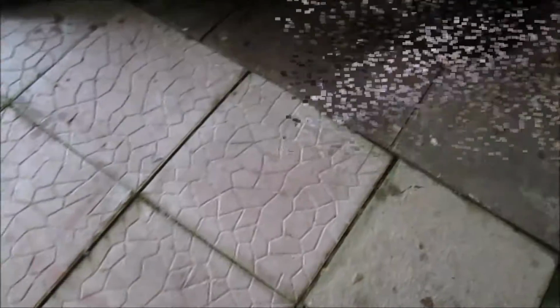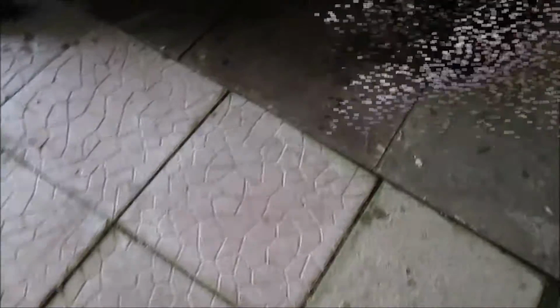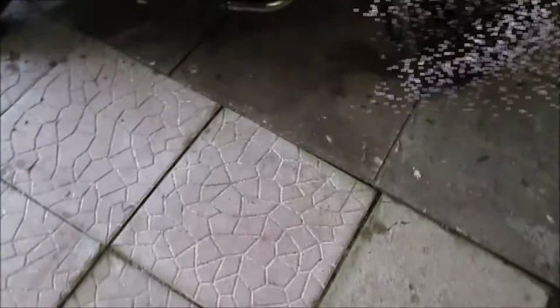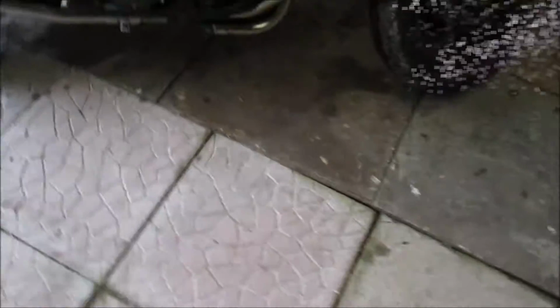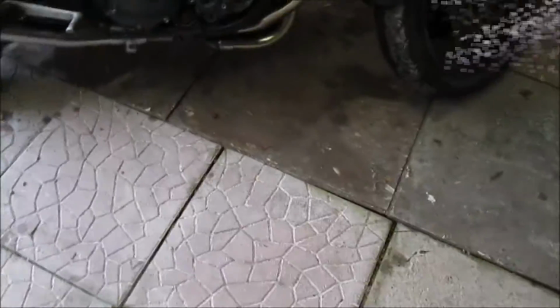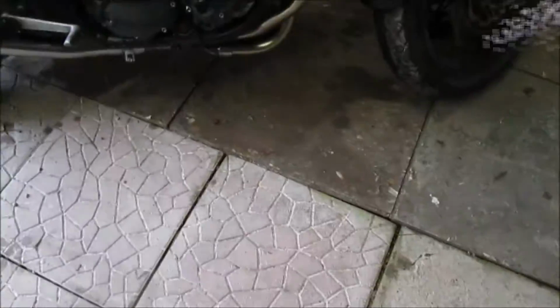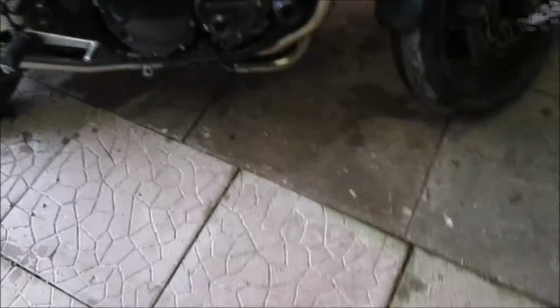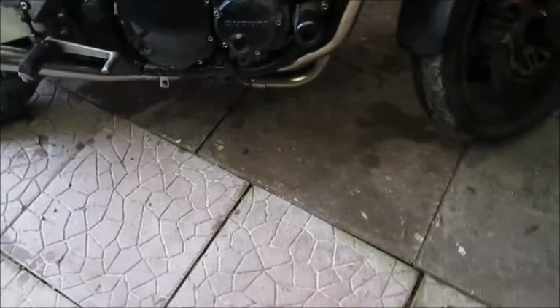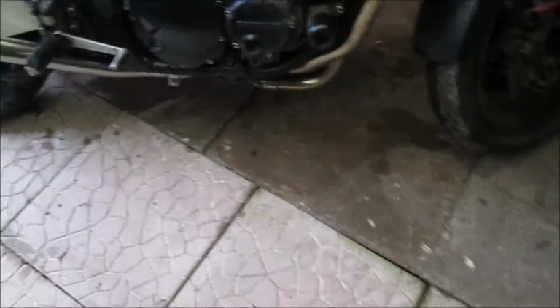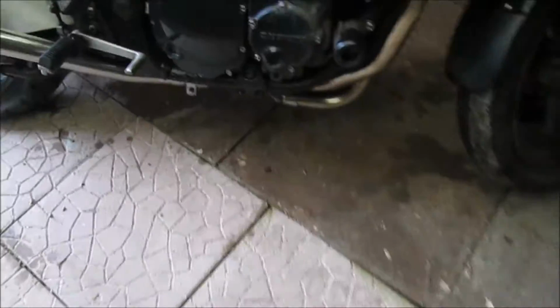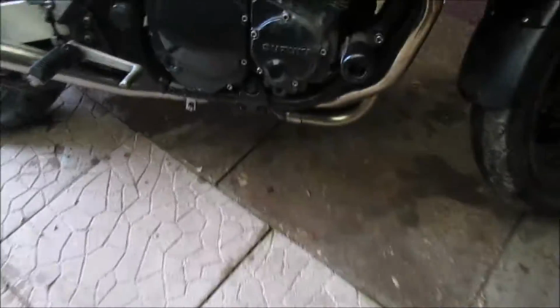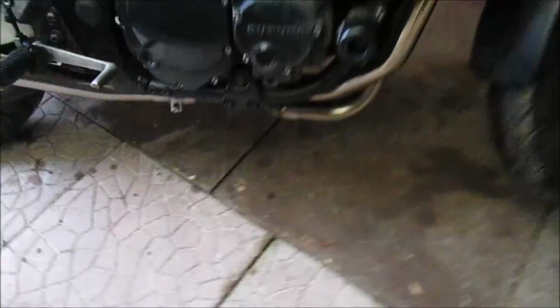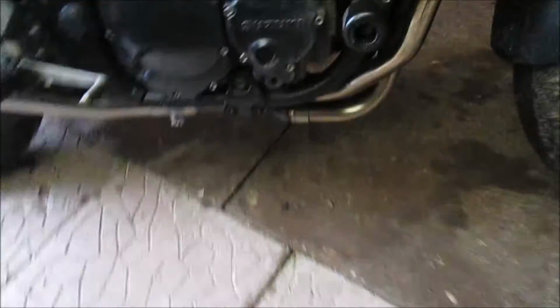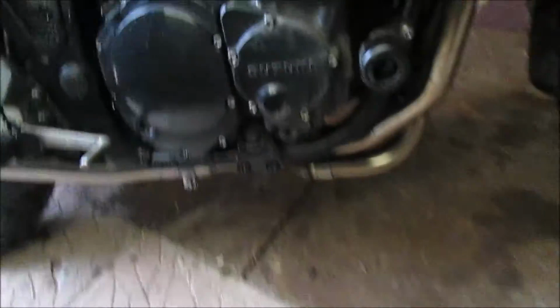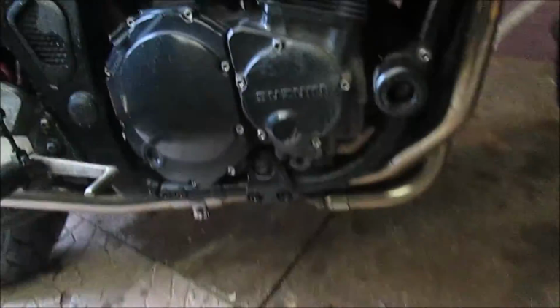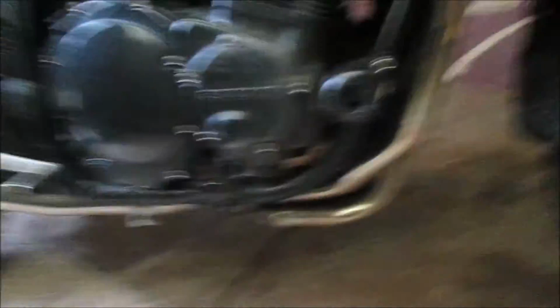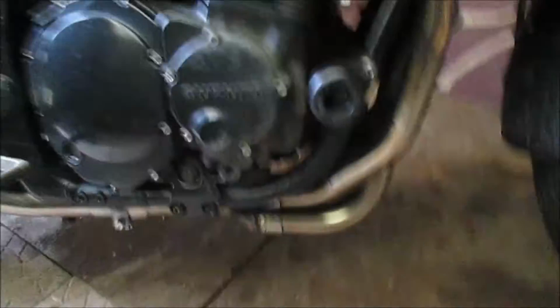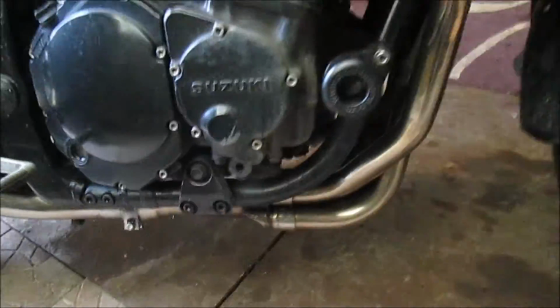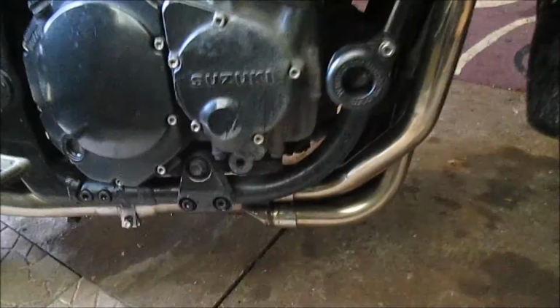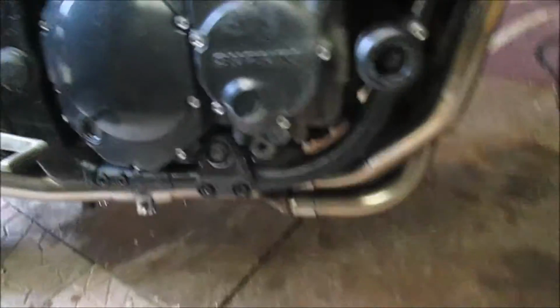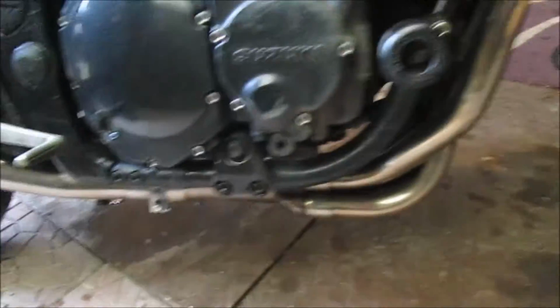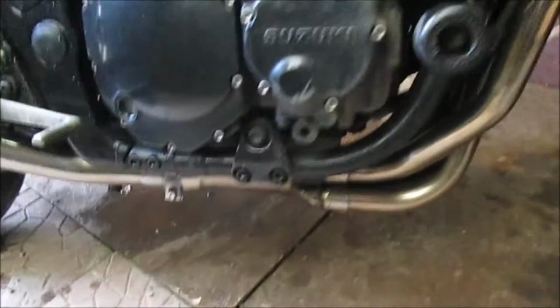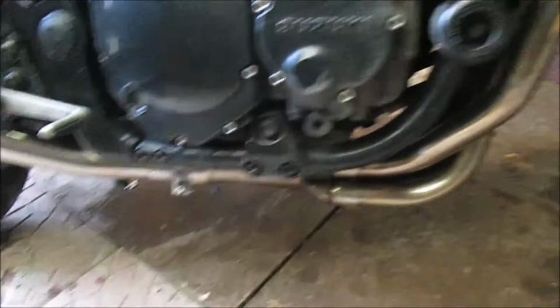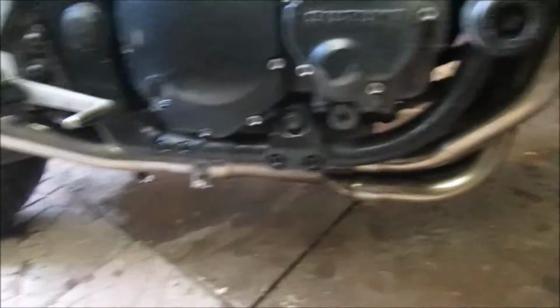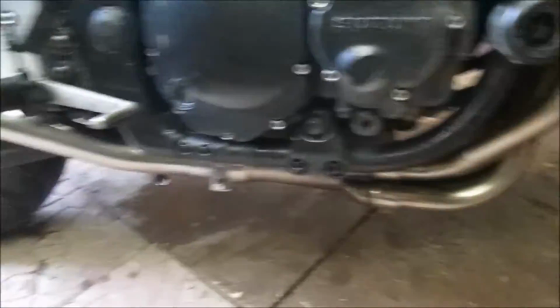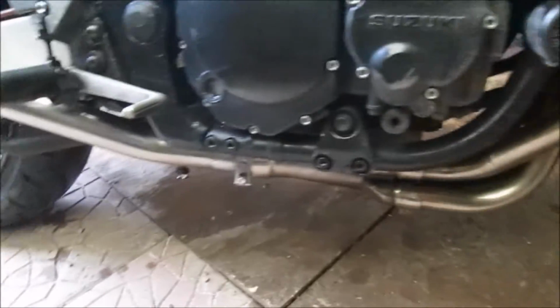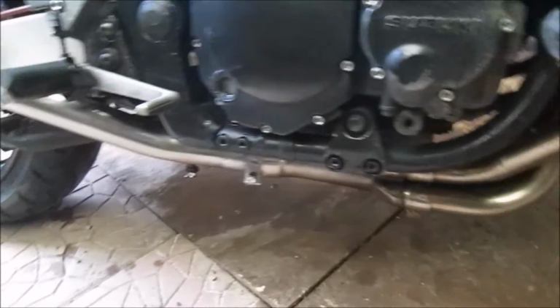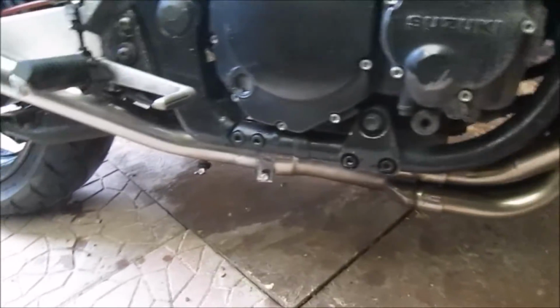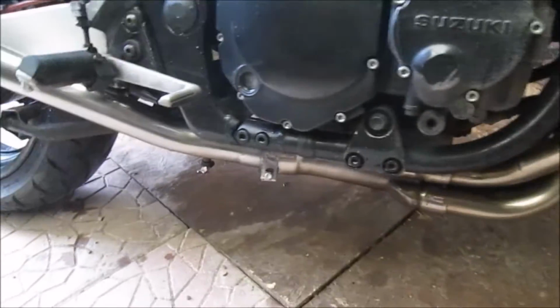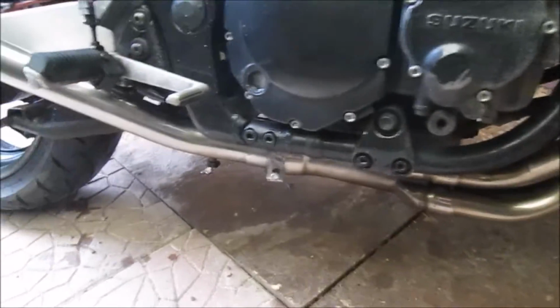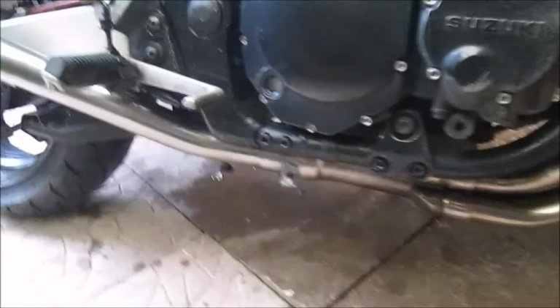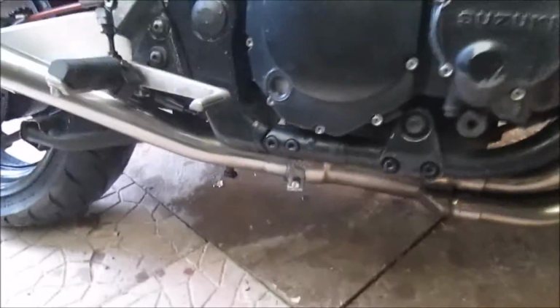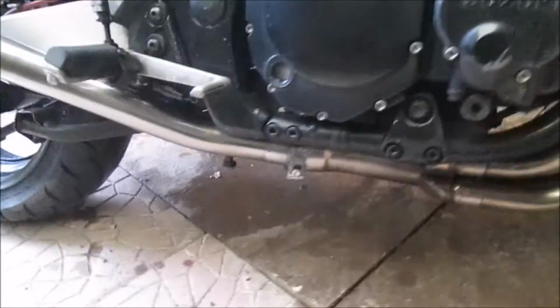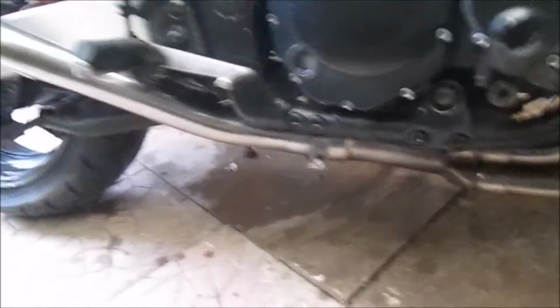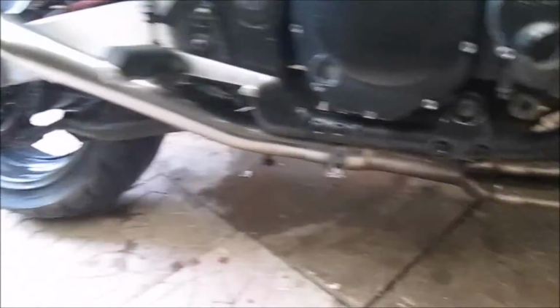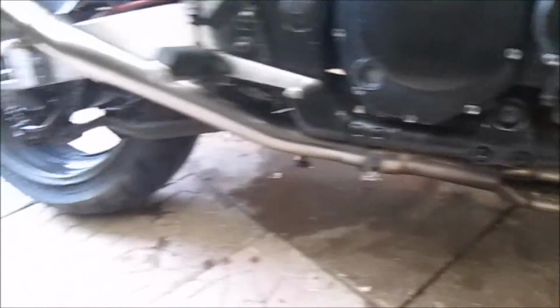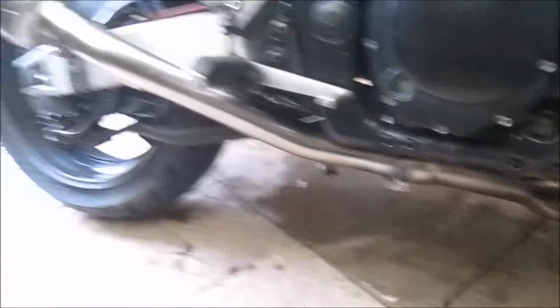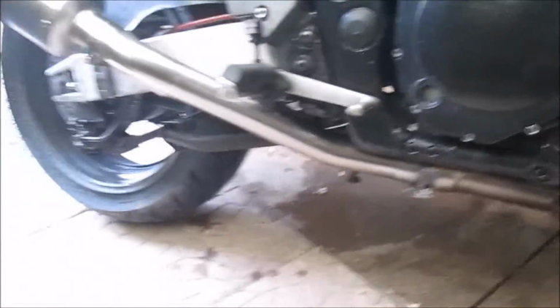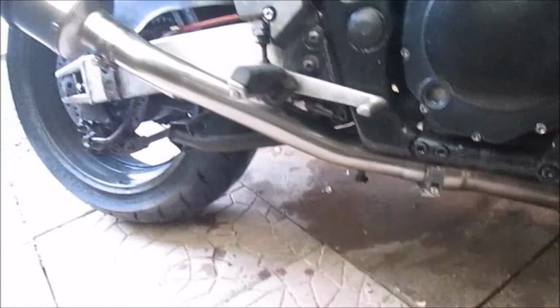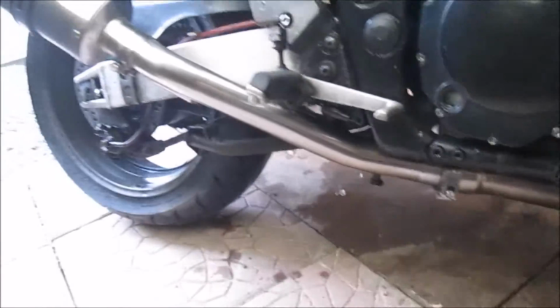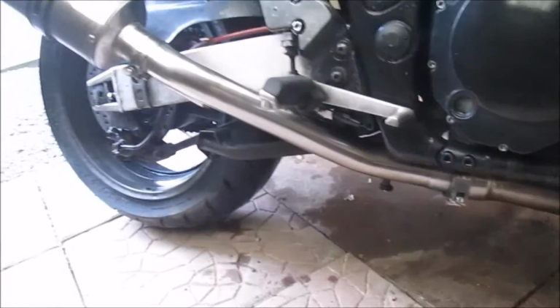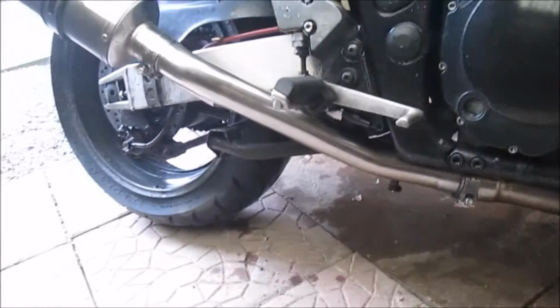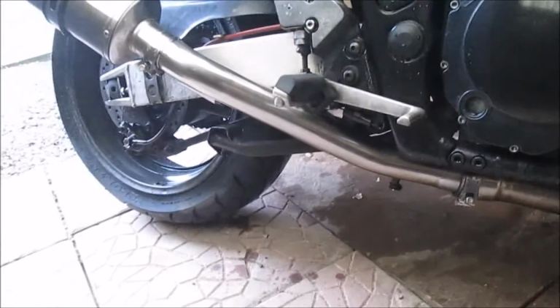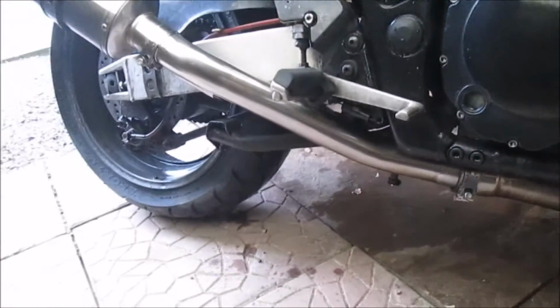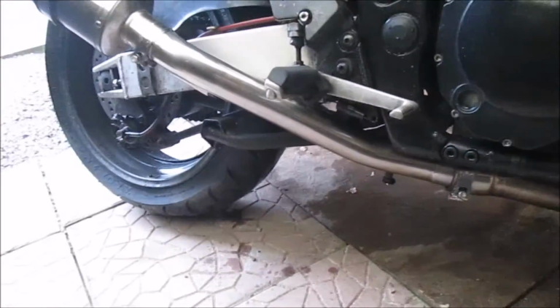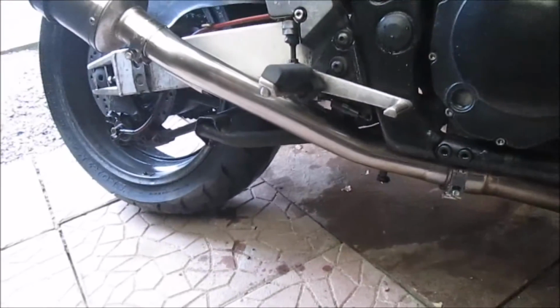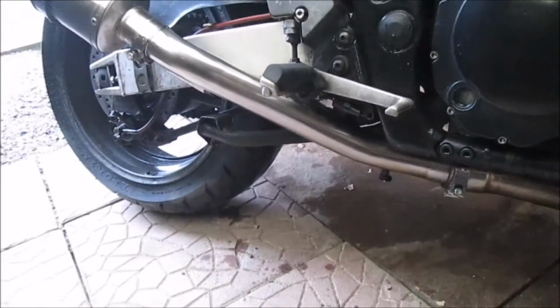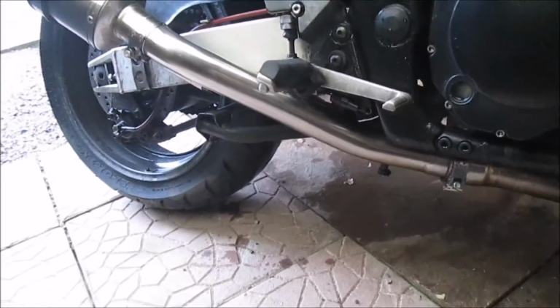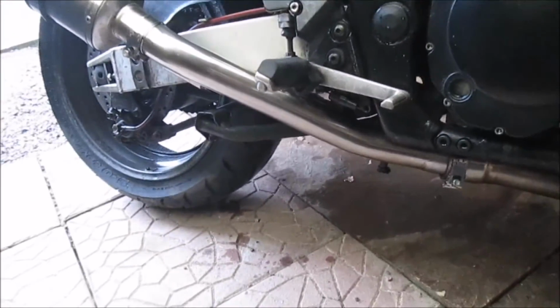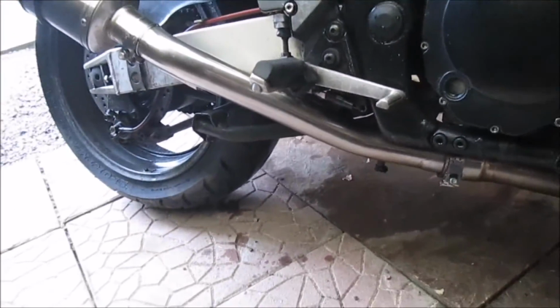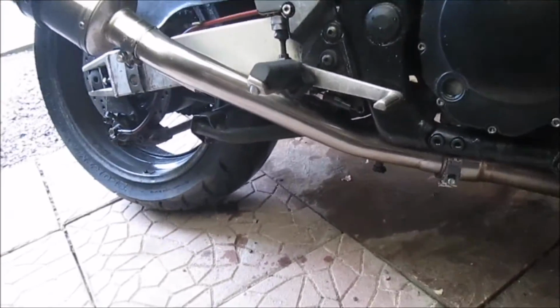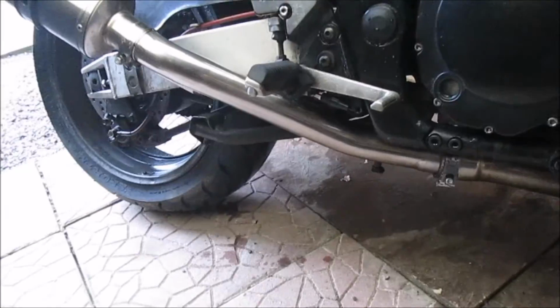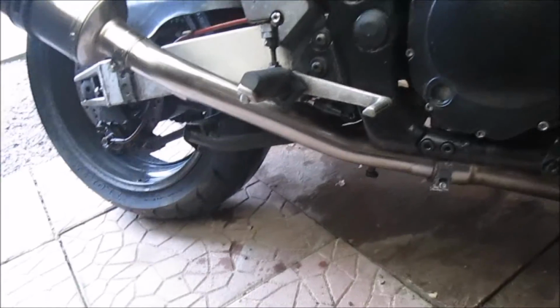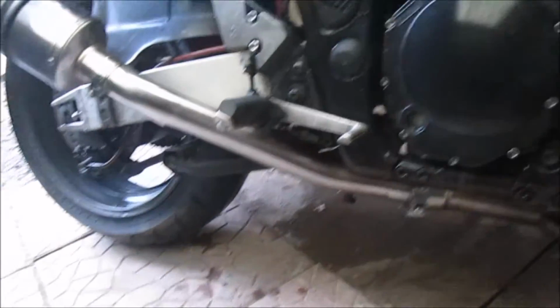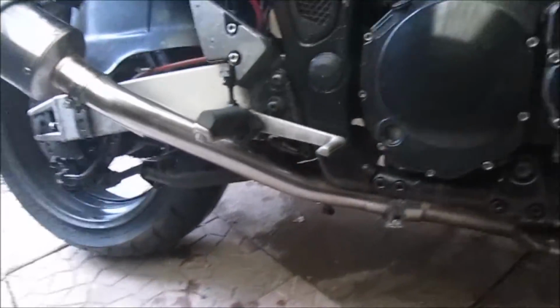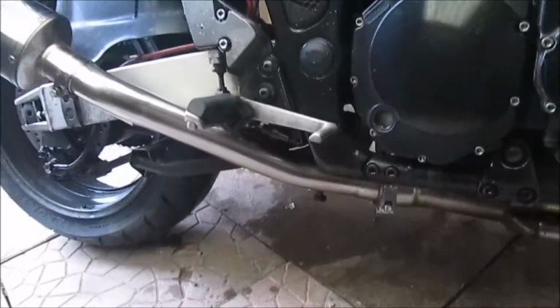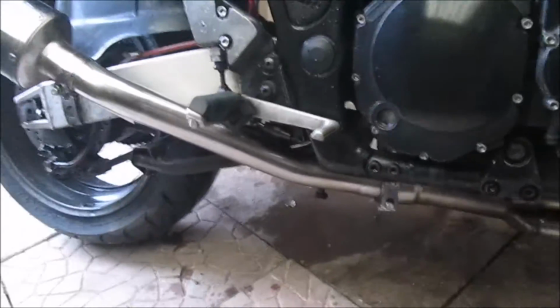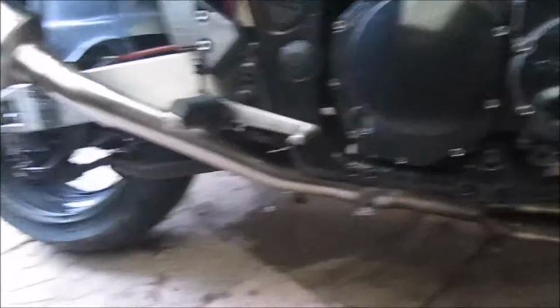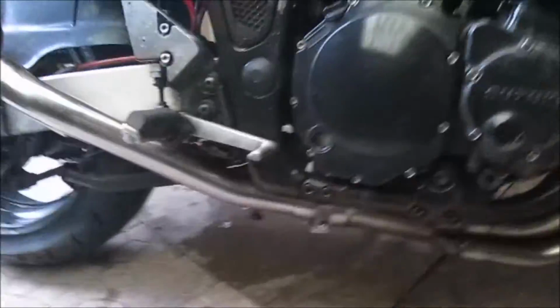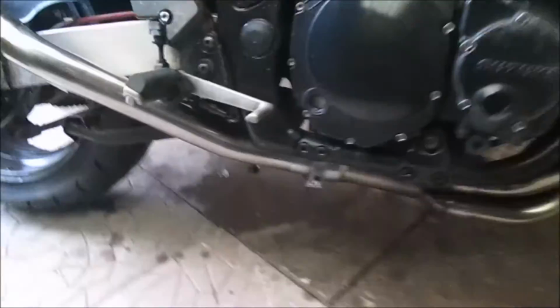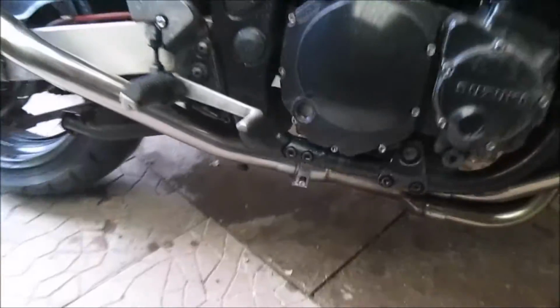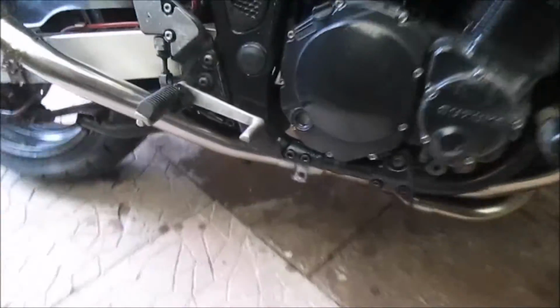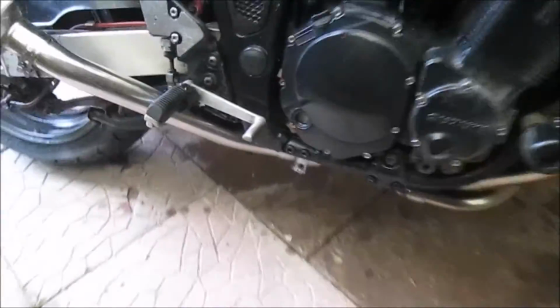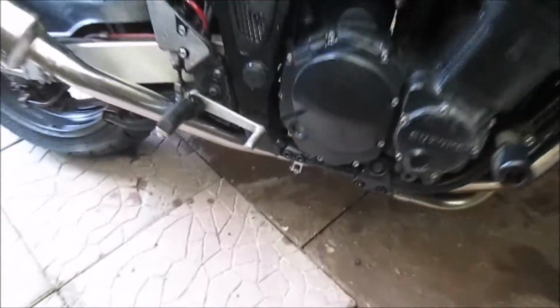I'll just start the bike. Totally sealed with no gas leaks whatsoever. Let's fire it up.